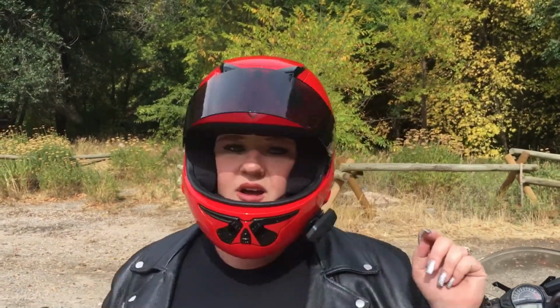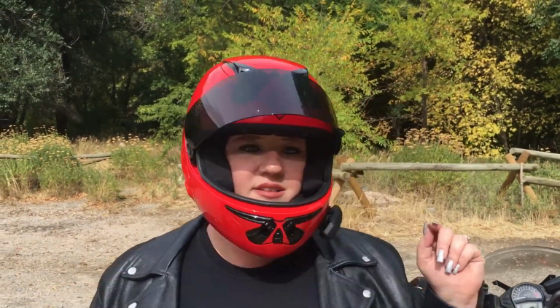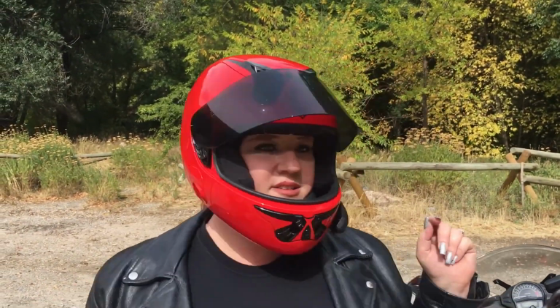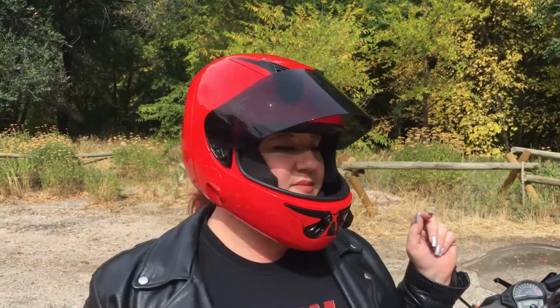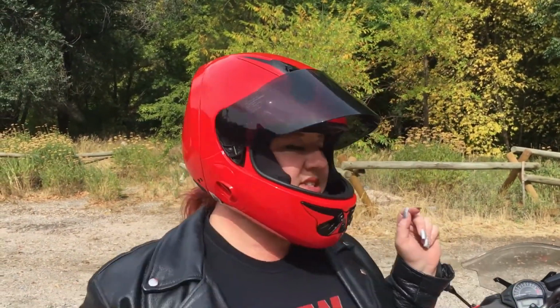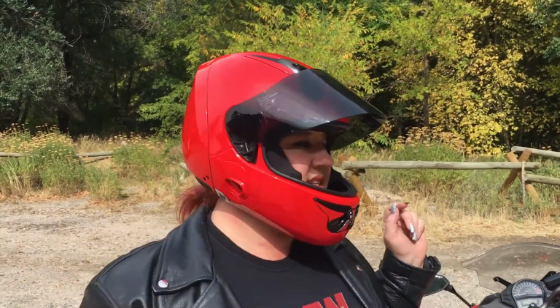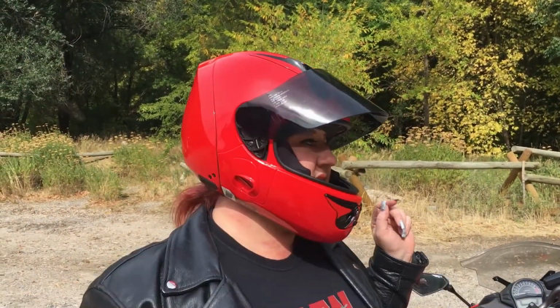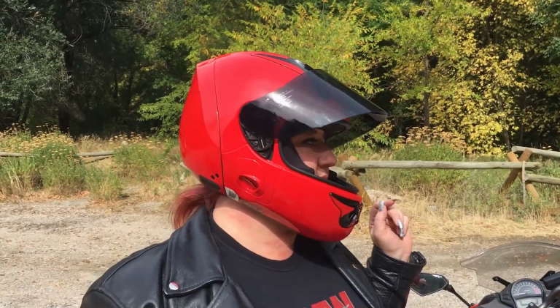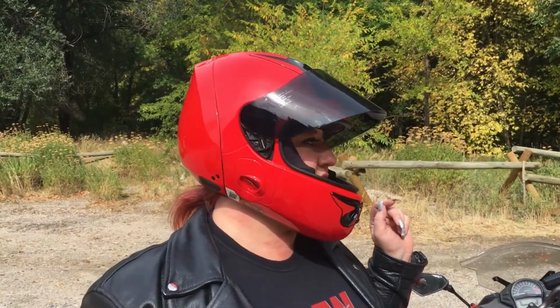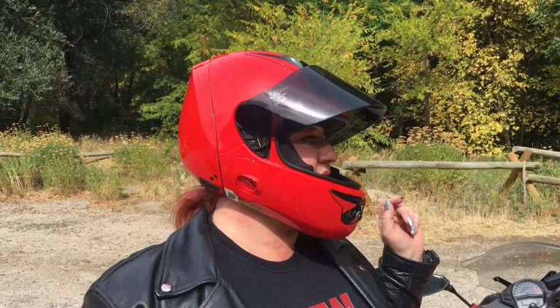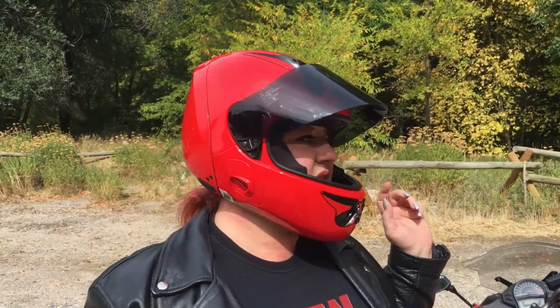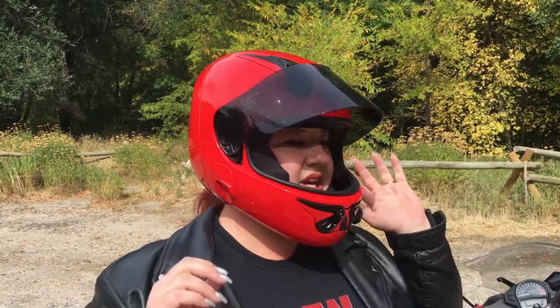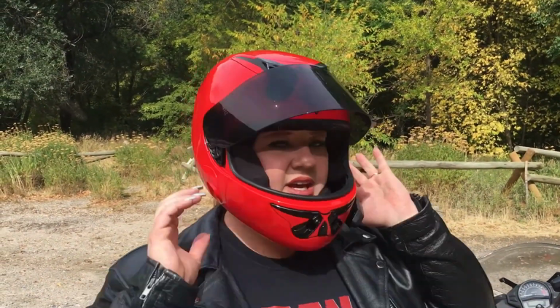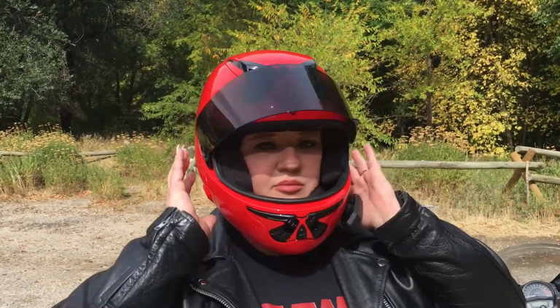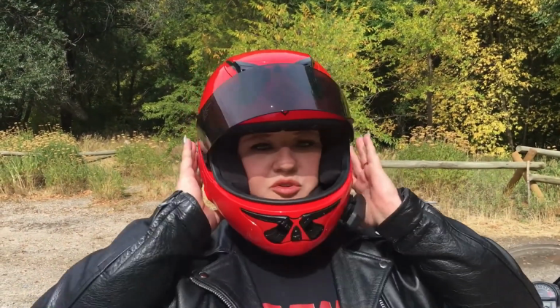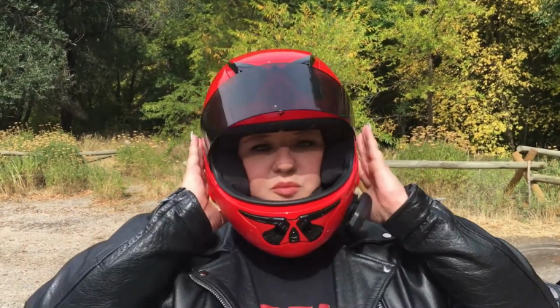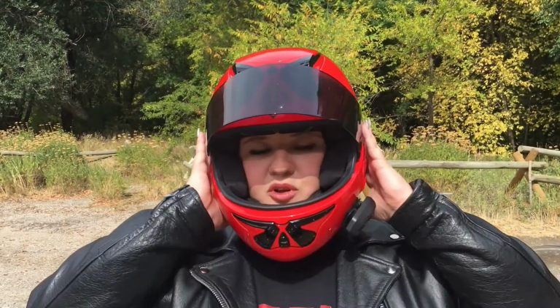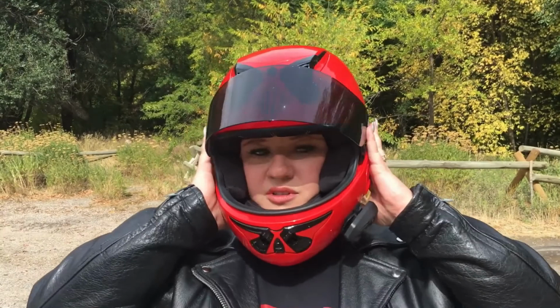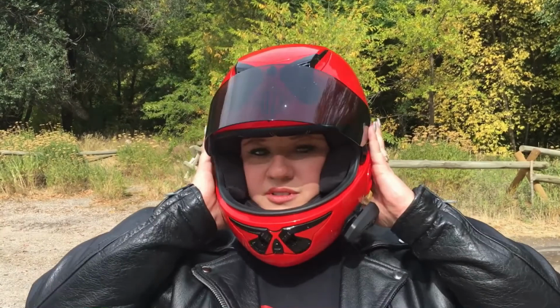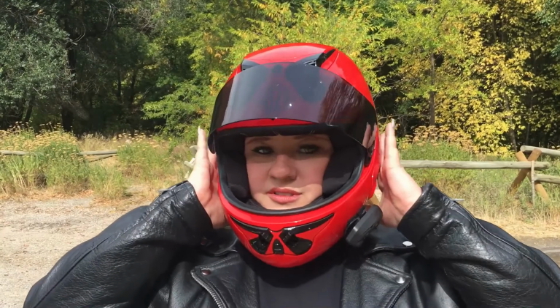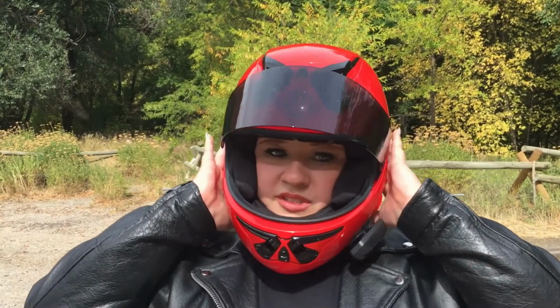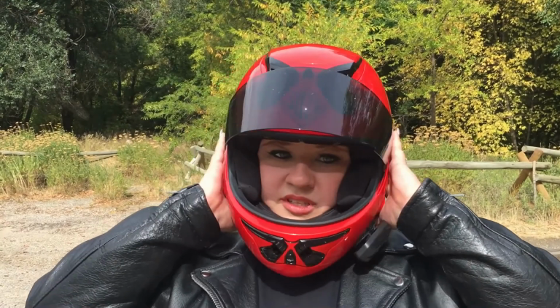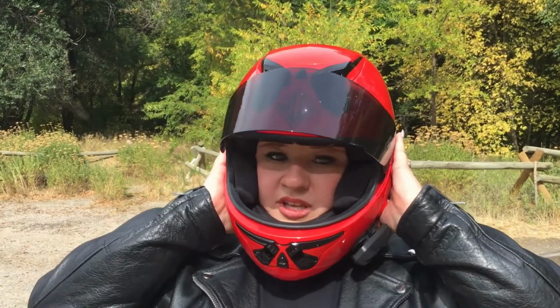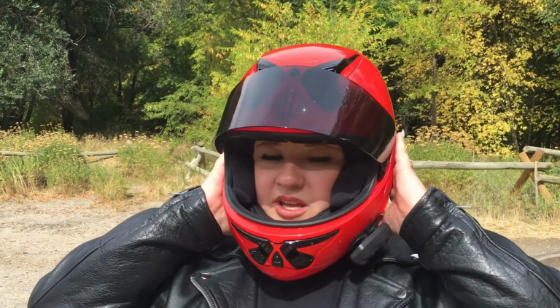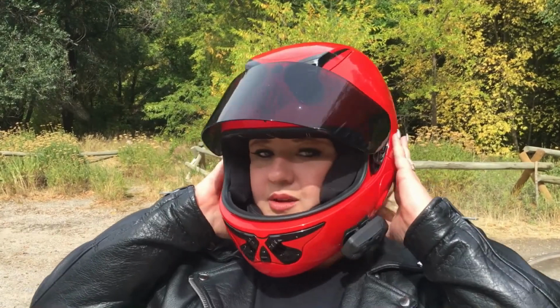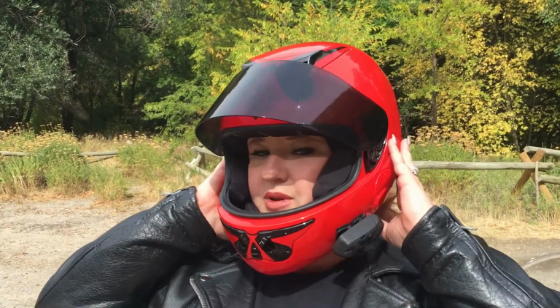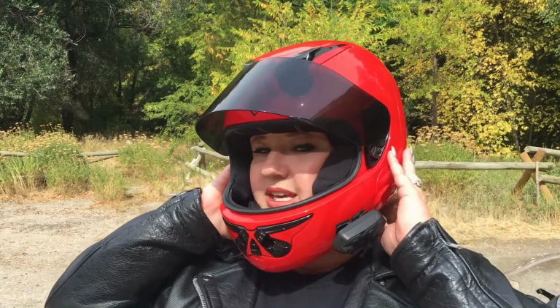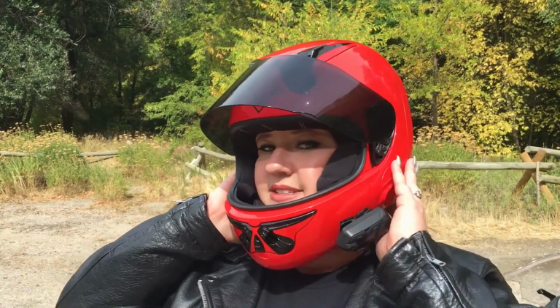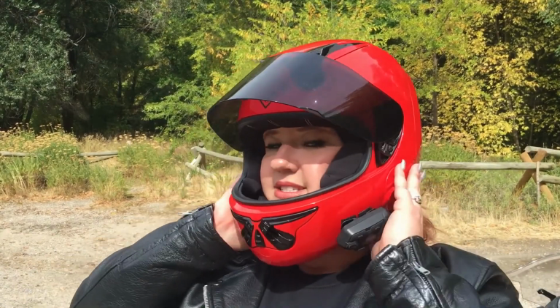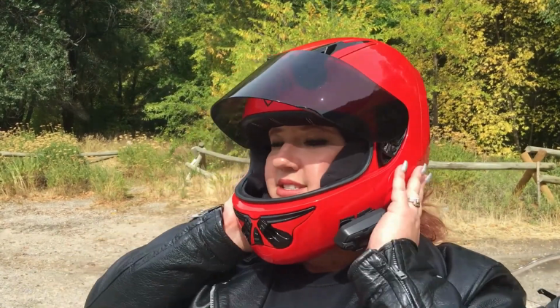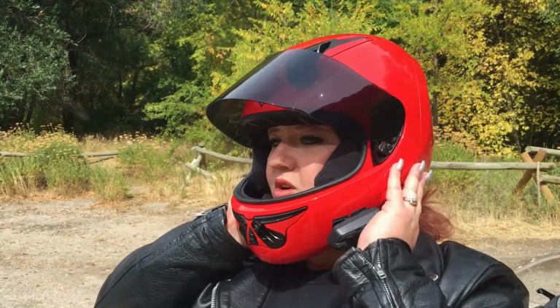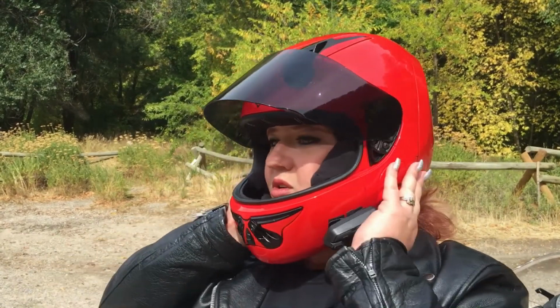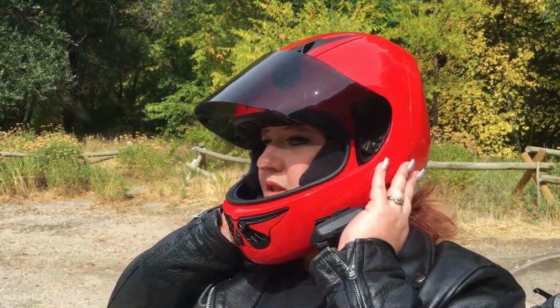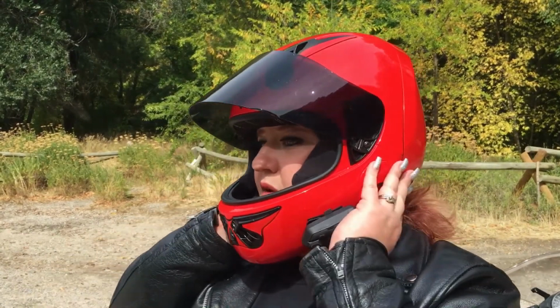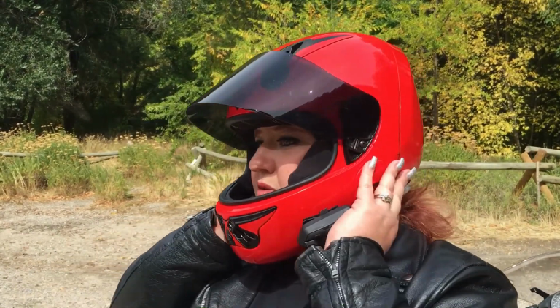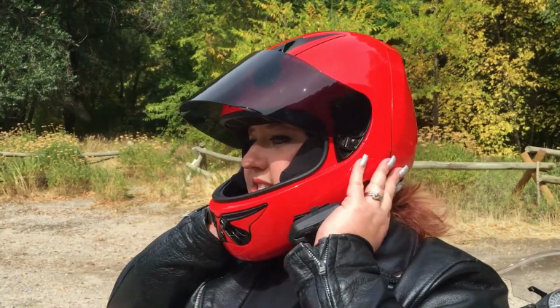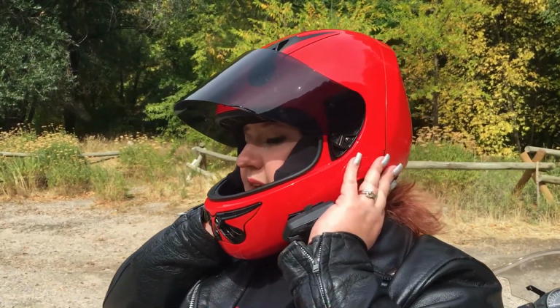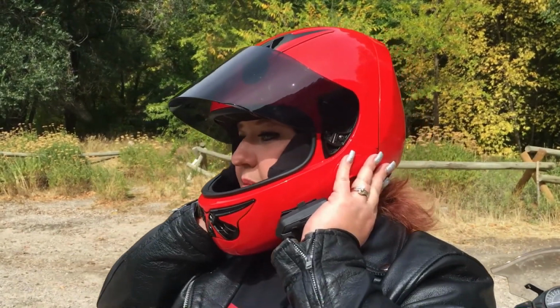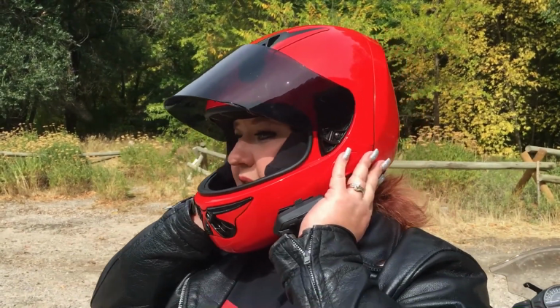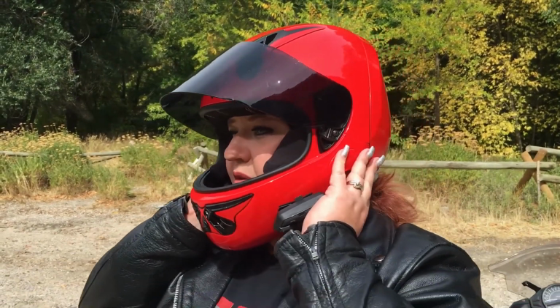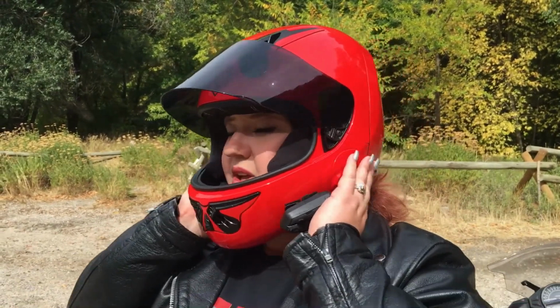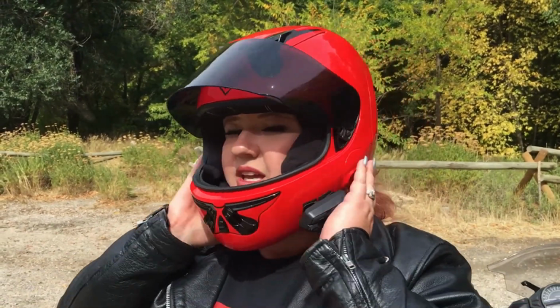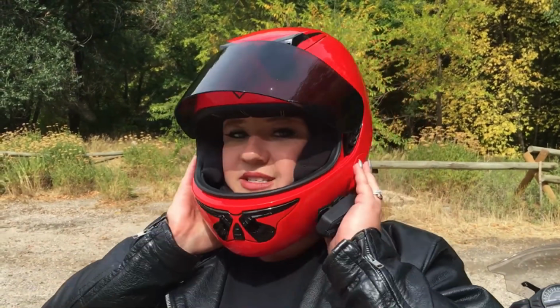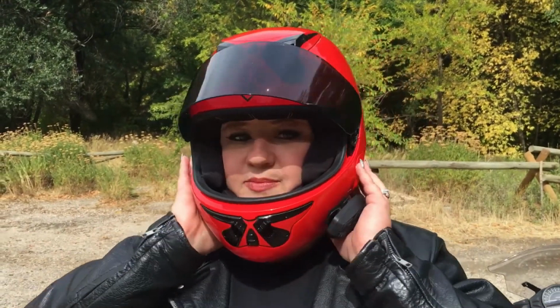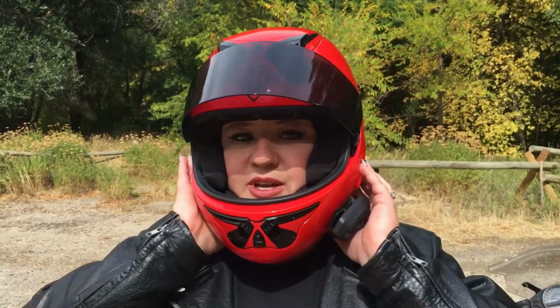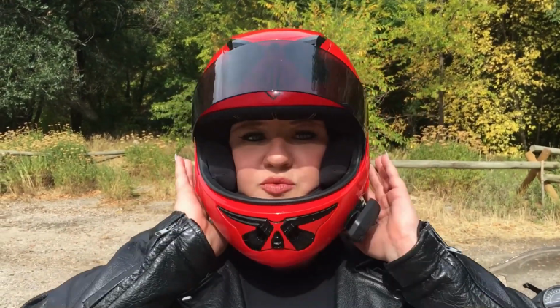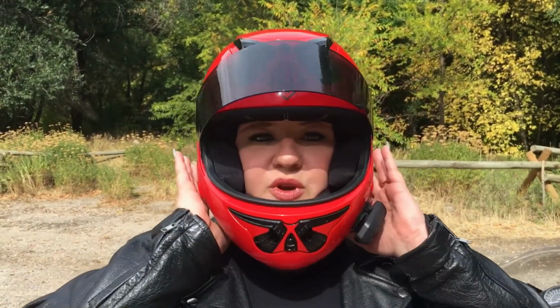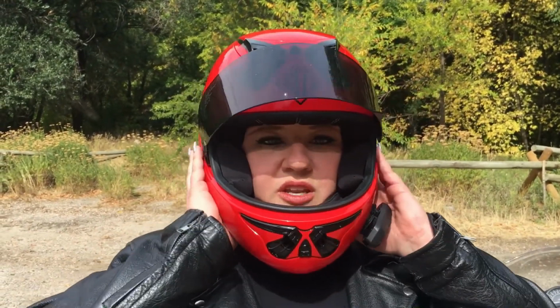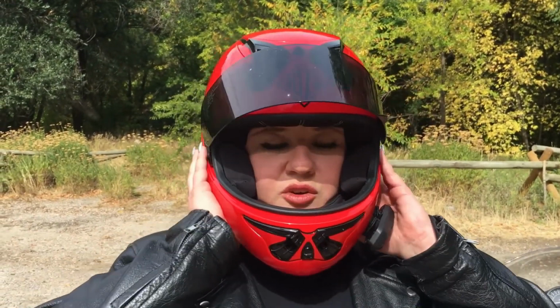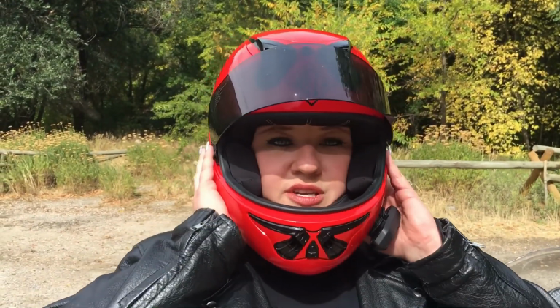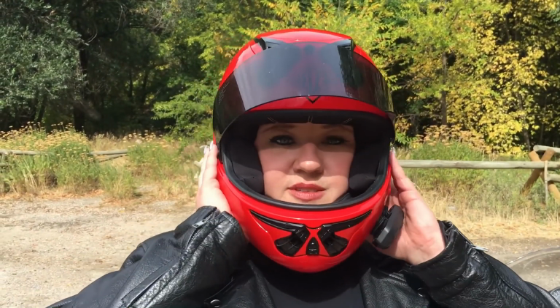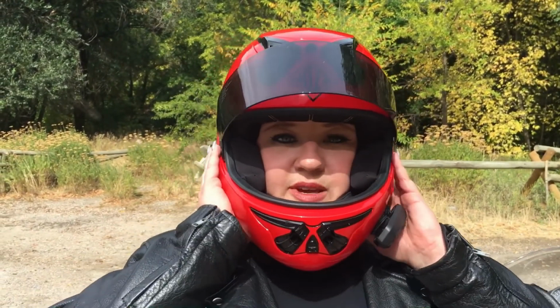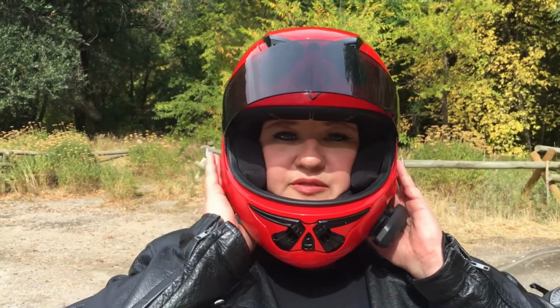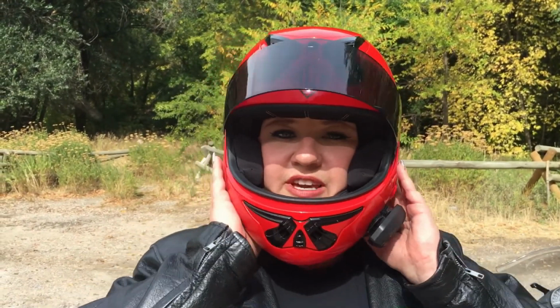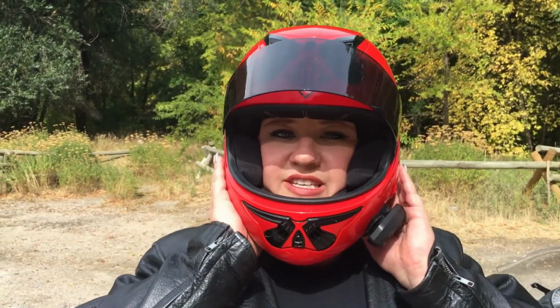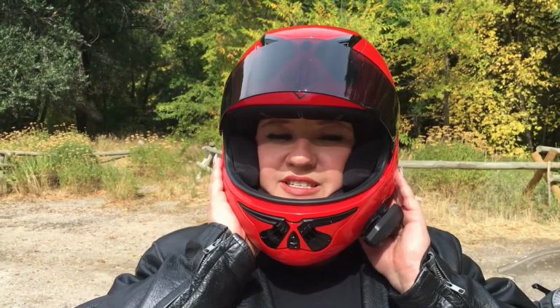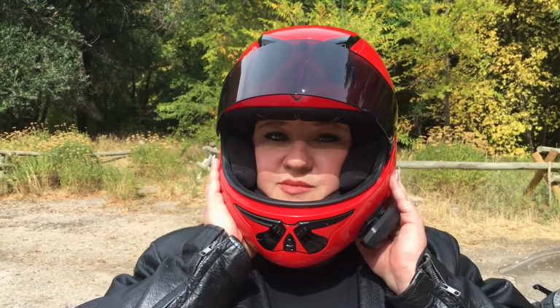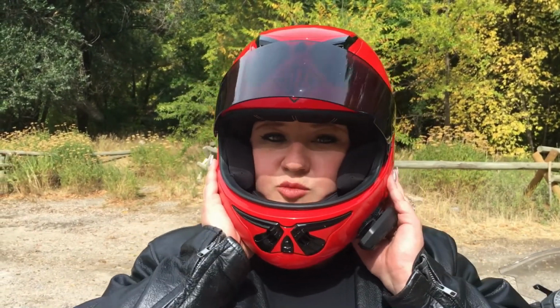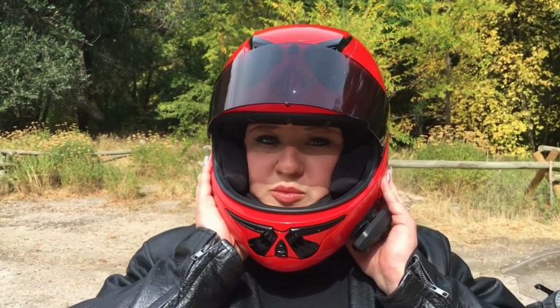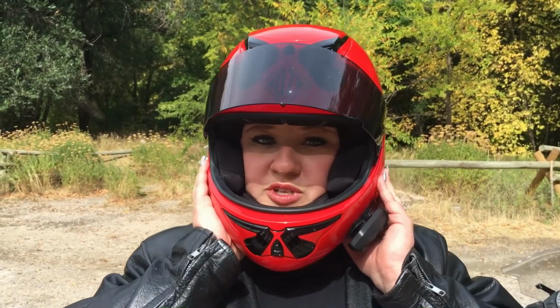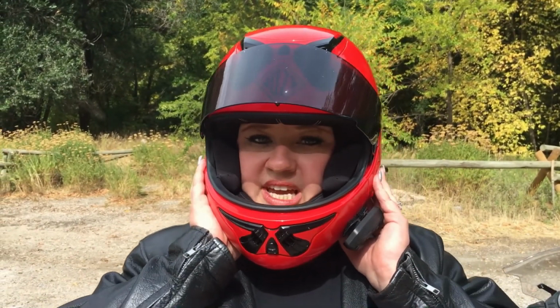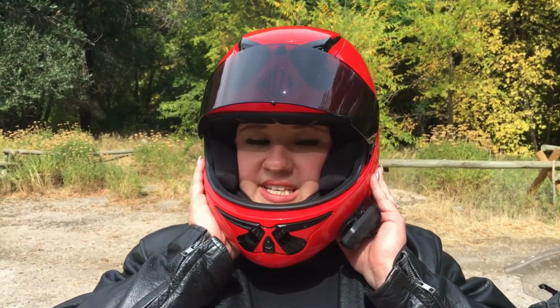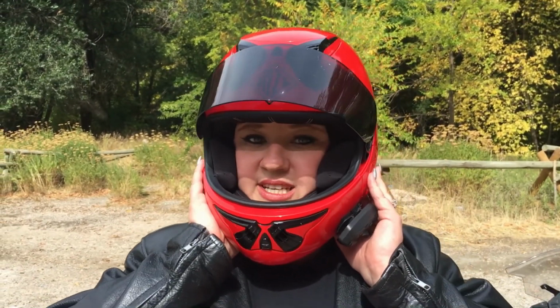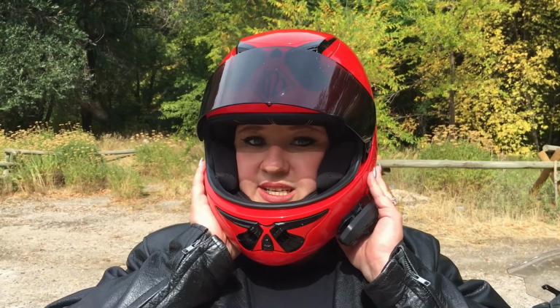Awesome system, totally comfortable, and because it's all closed up, I don't get as much wind noise and my face is more protected.